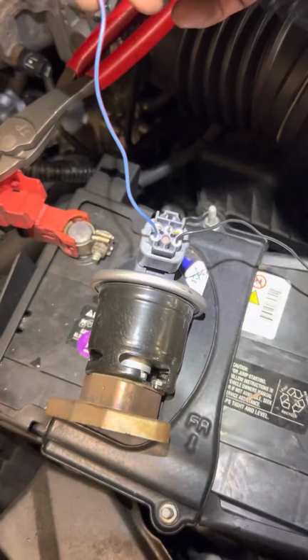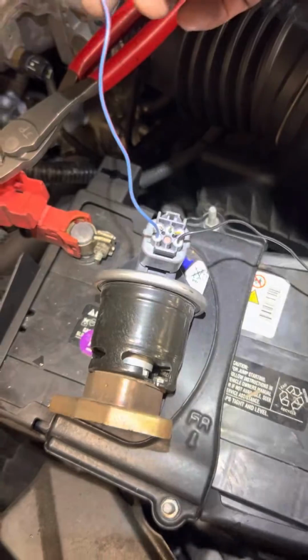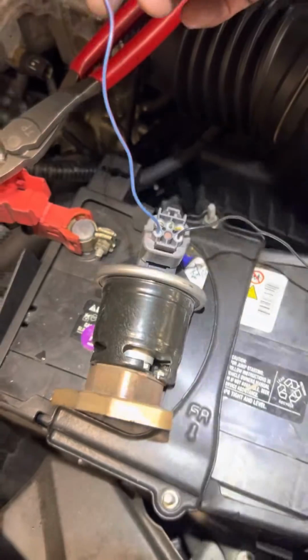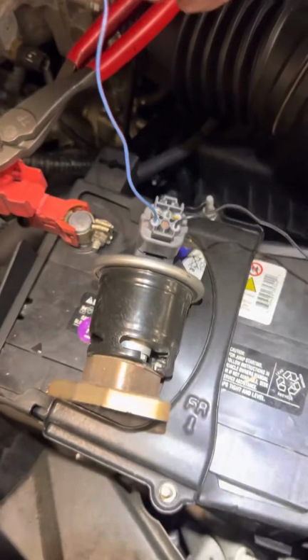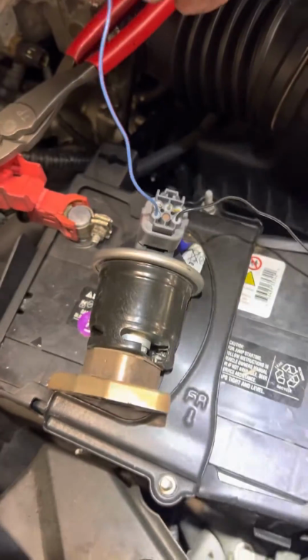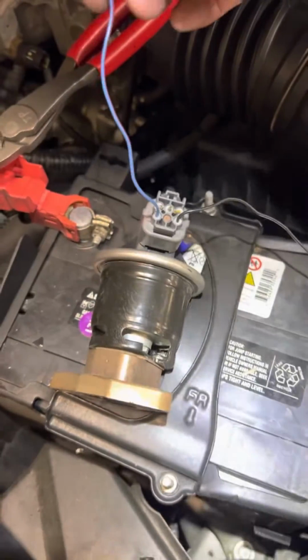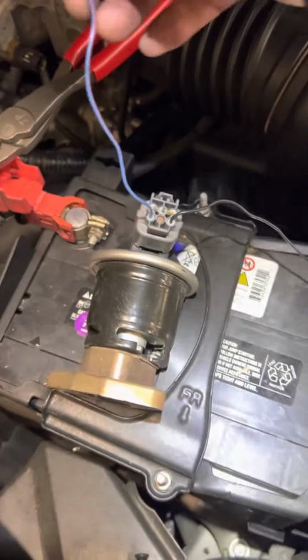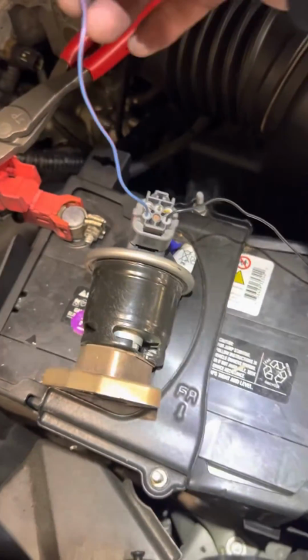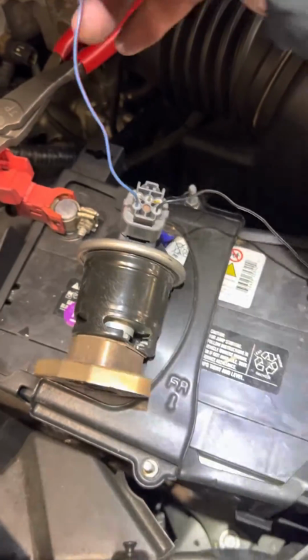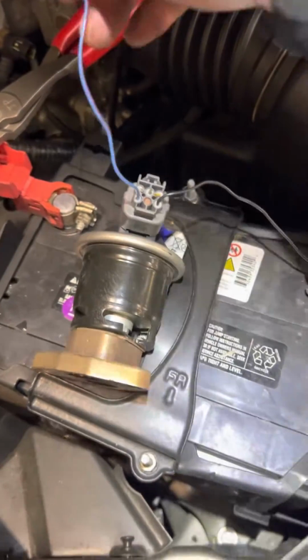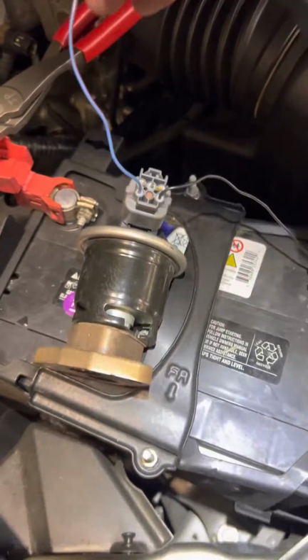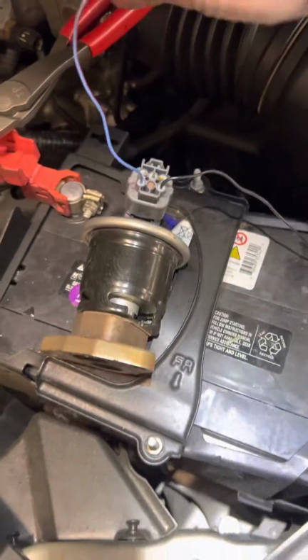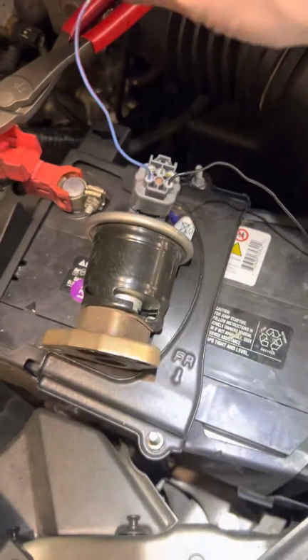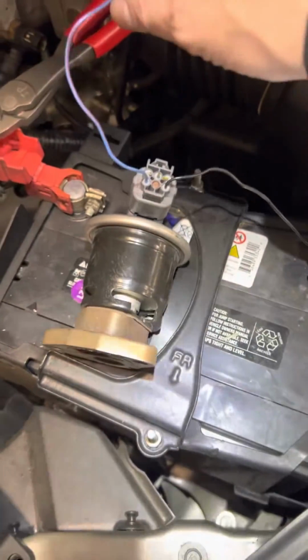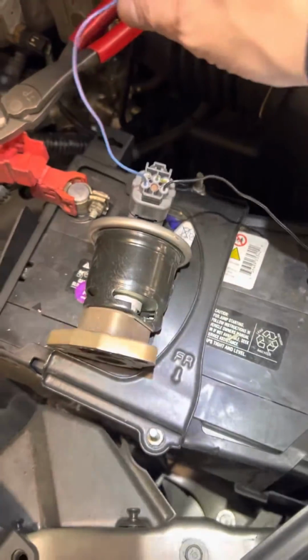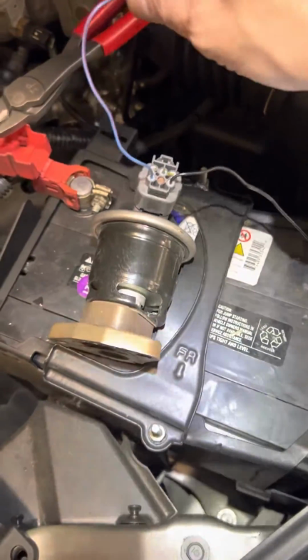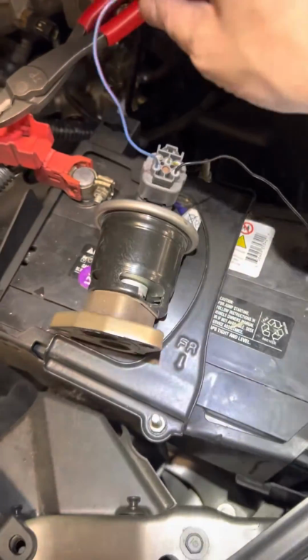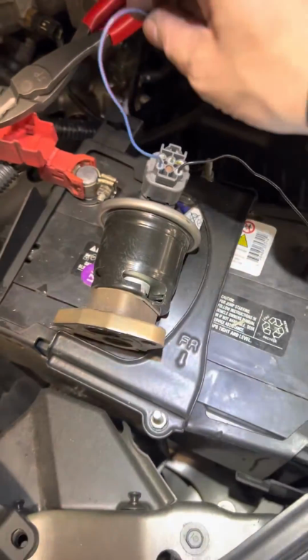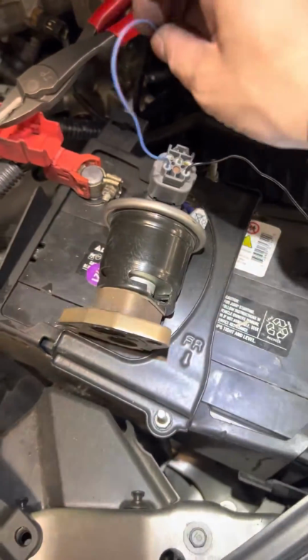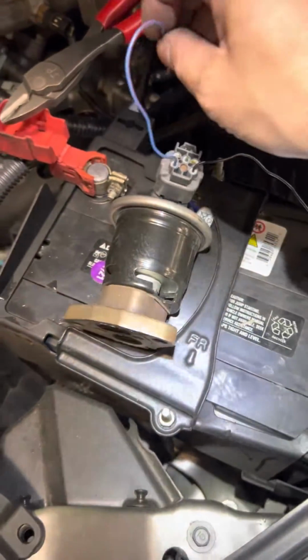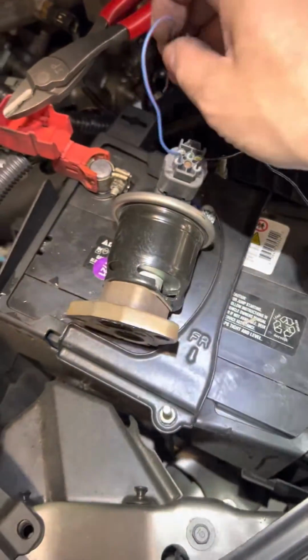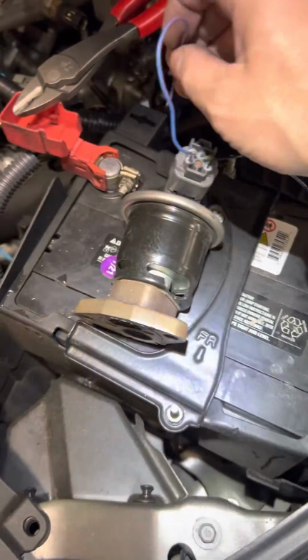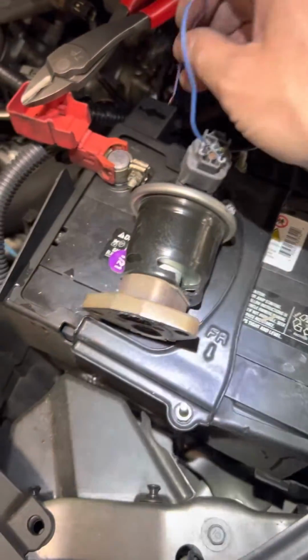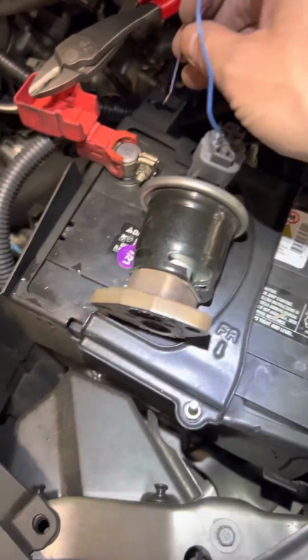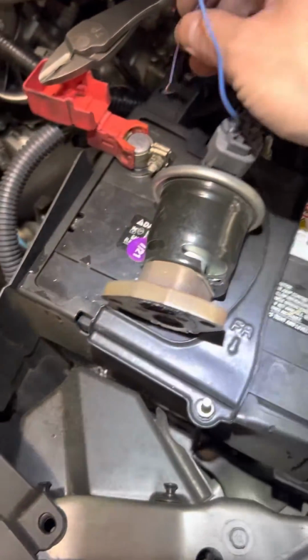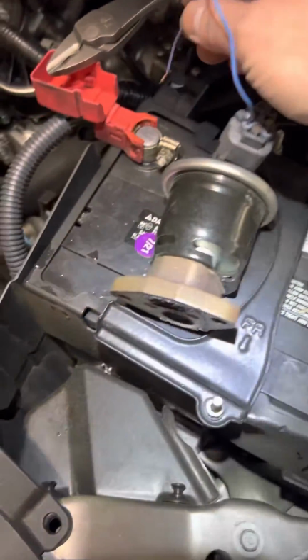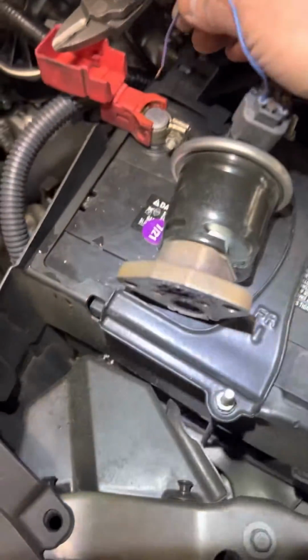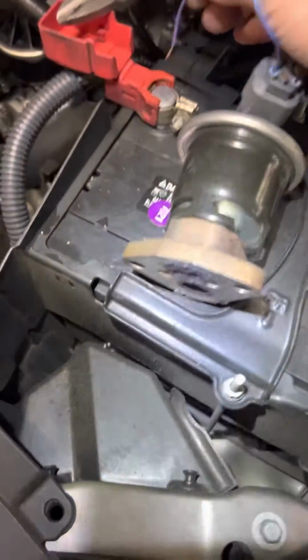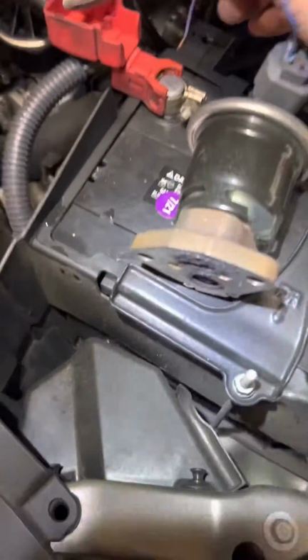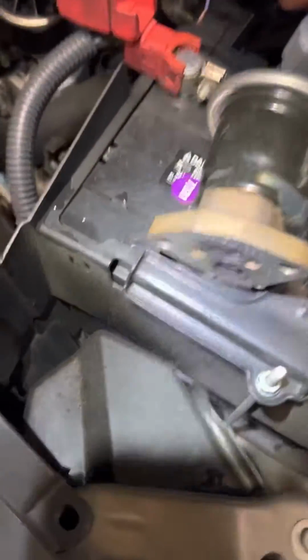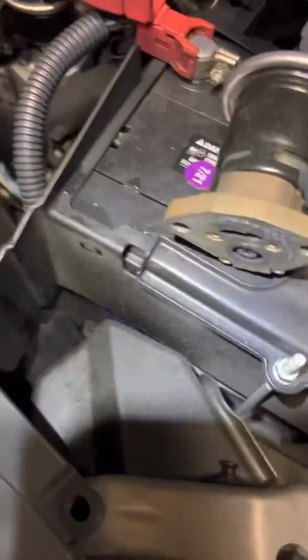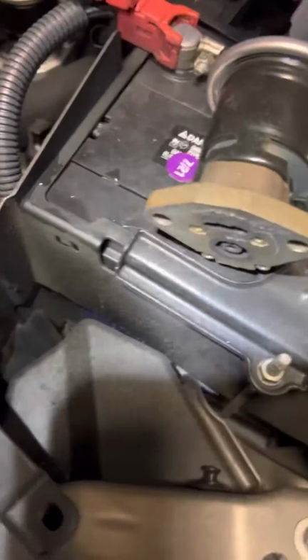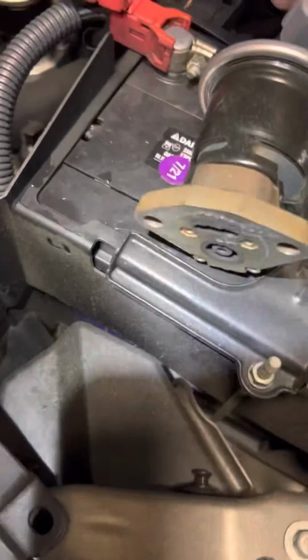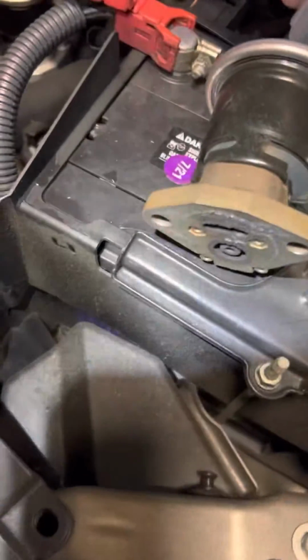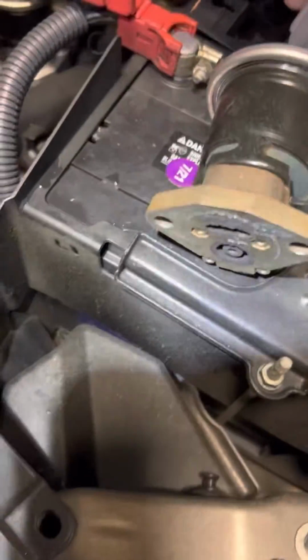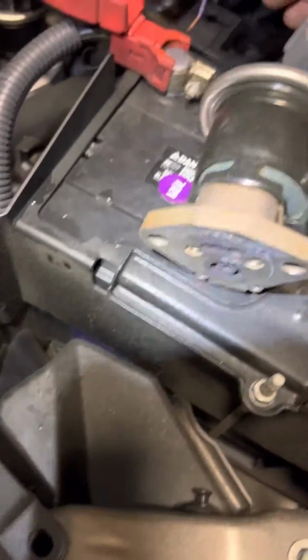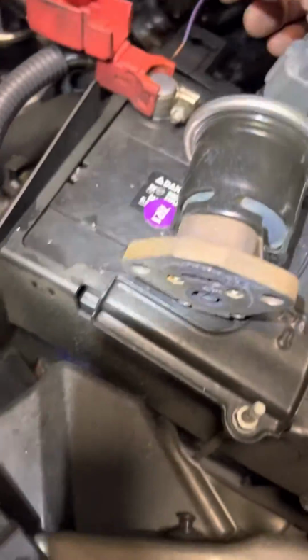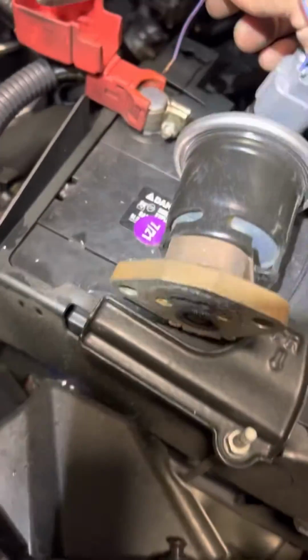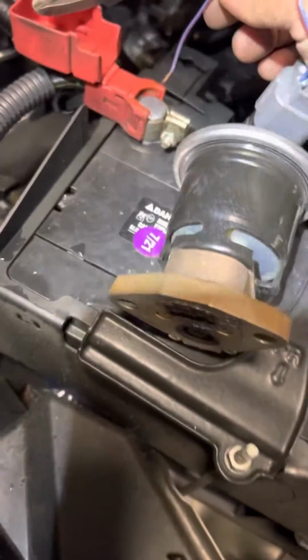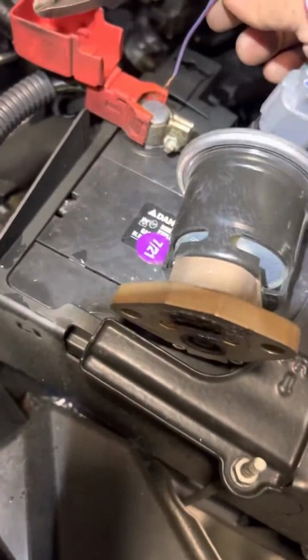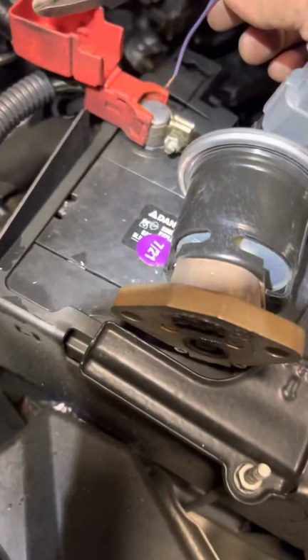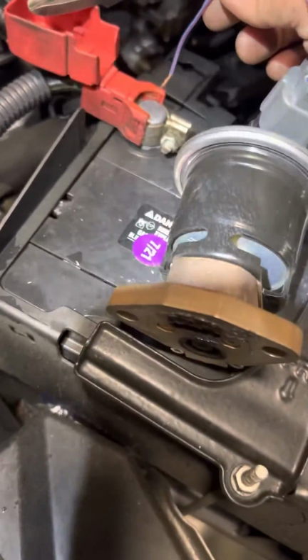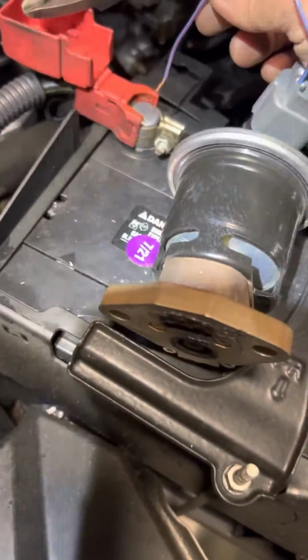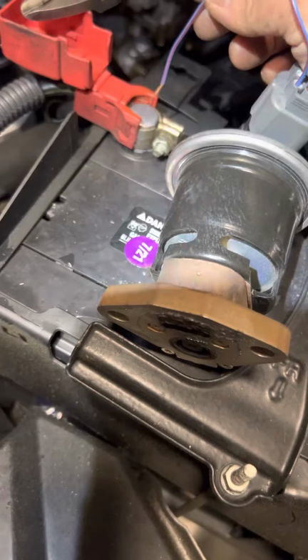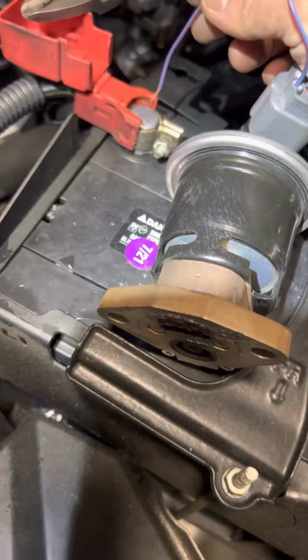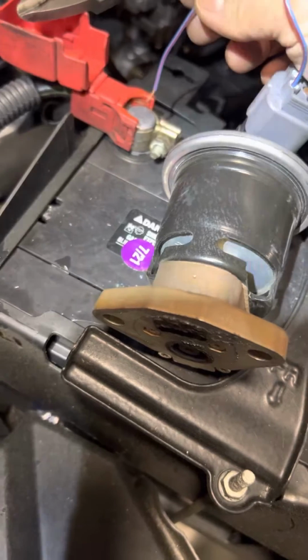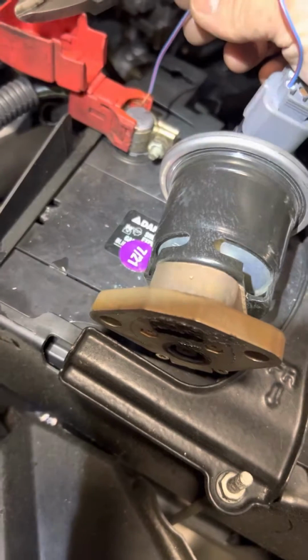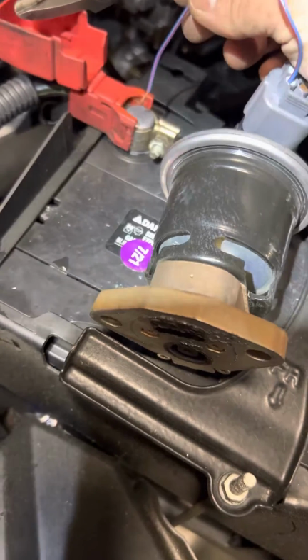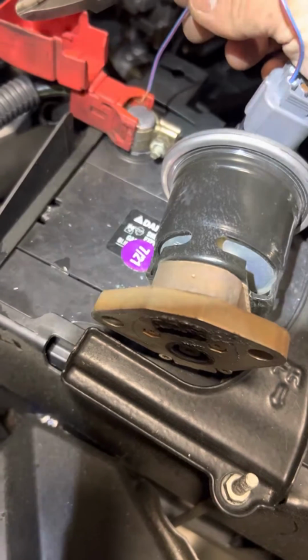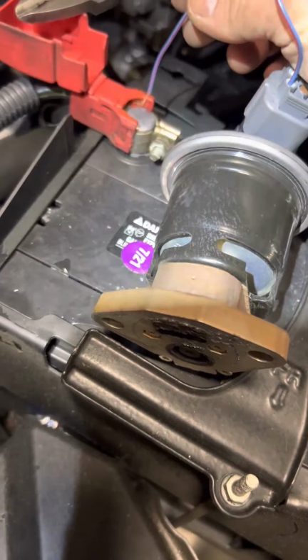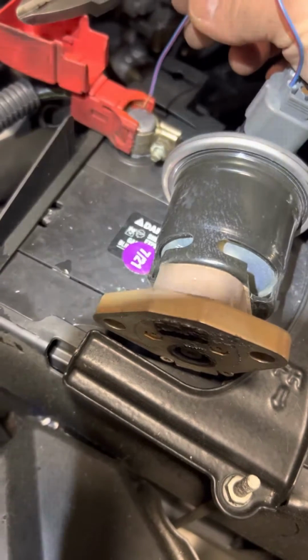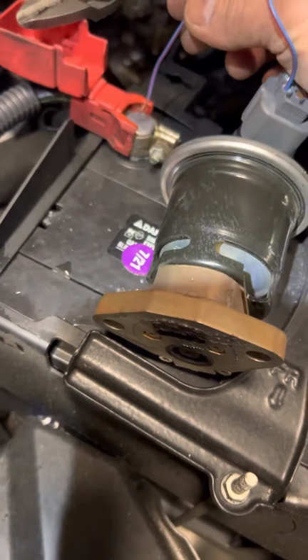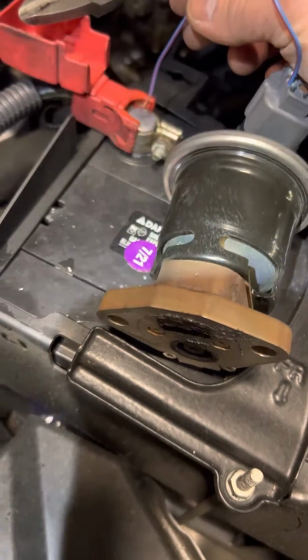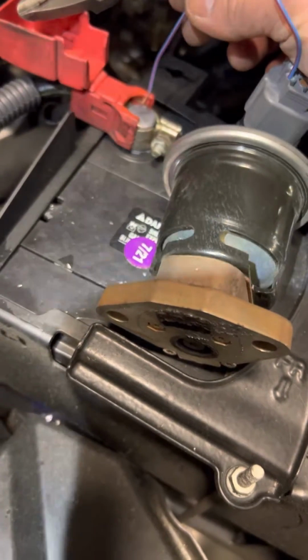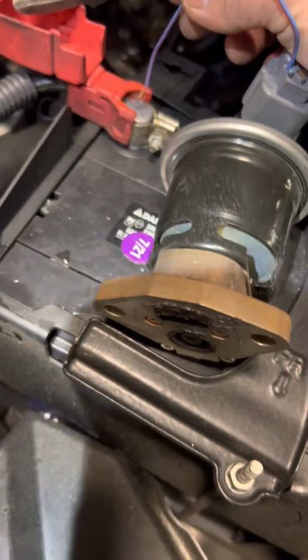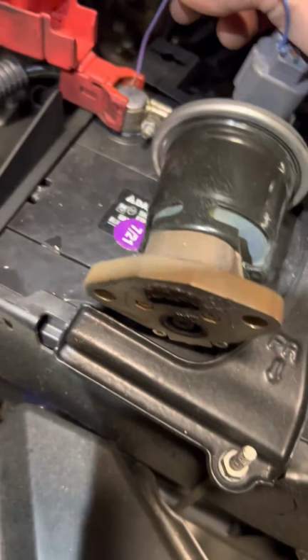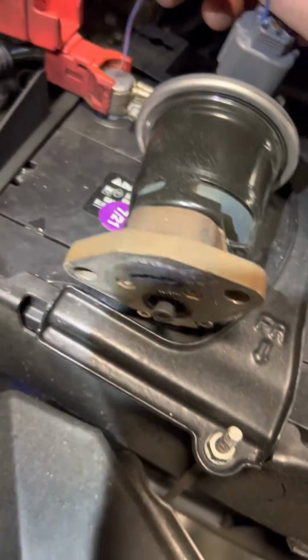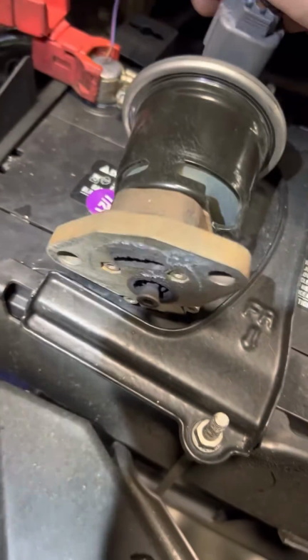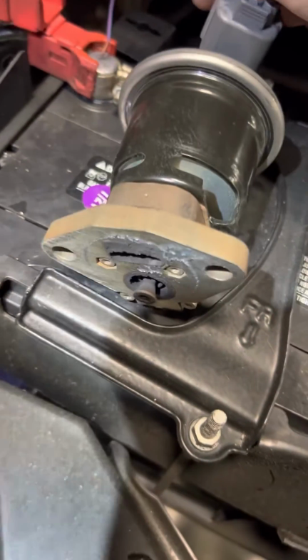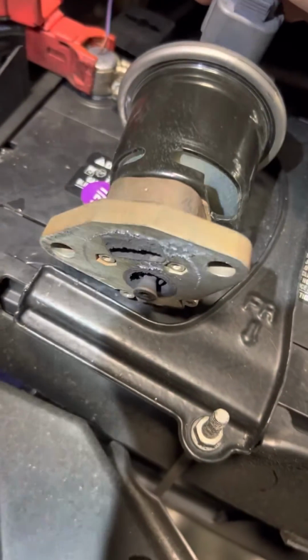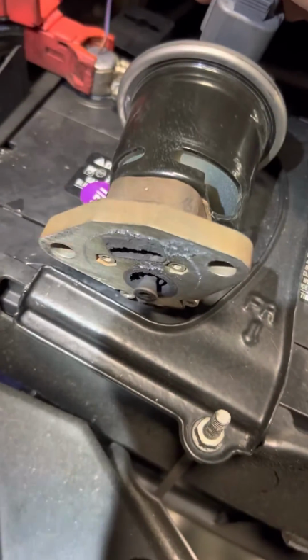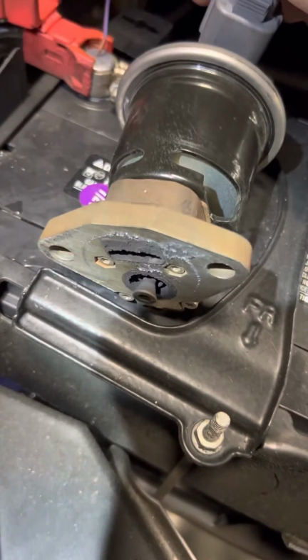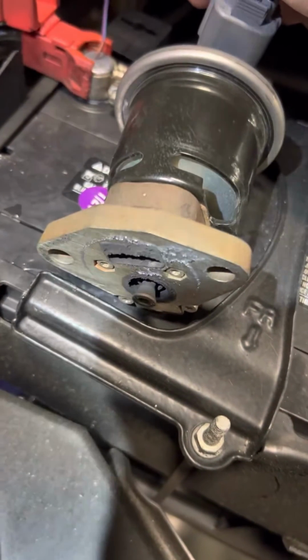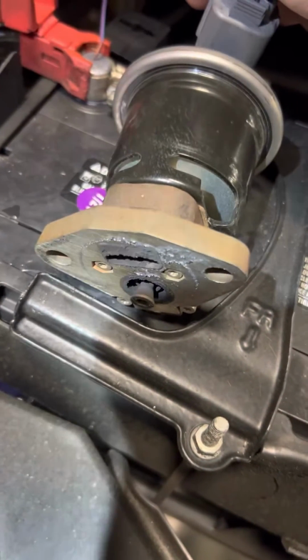If you want to see, I'm going to put it onto power so you can see the EGR valve open.